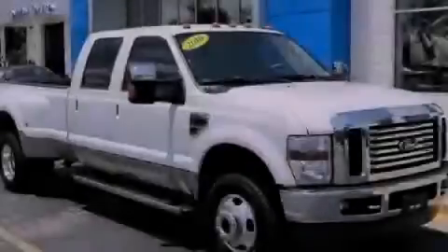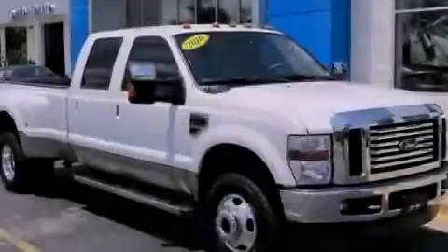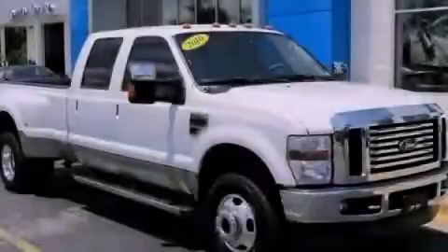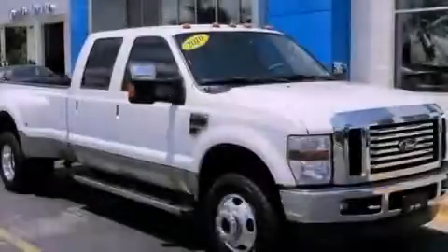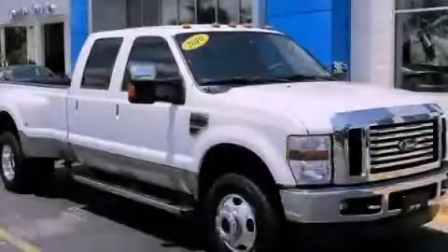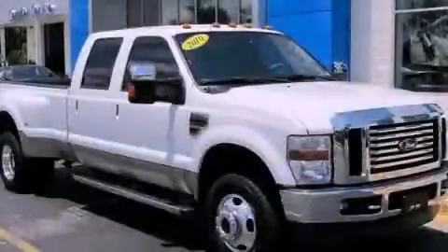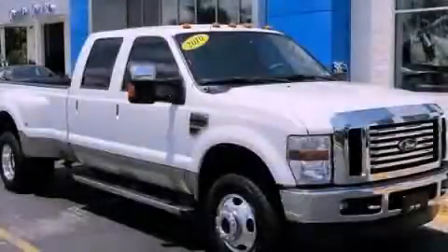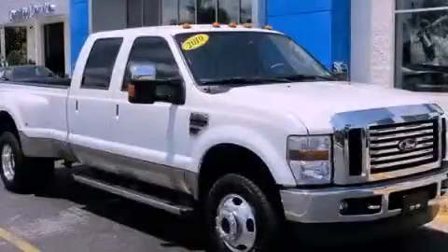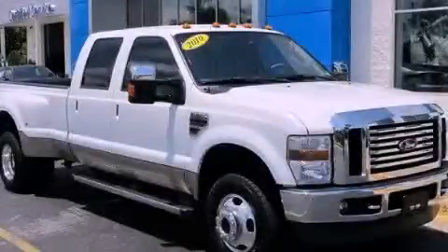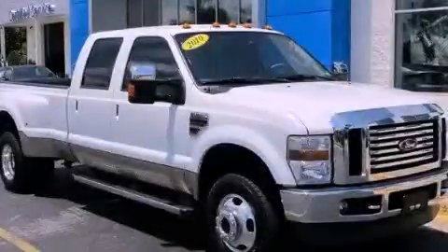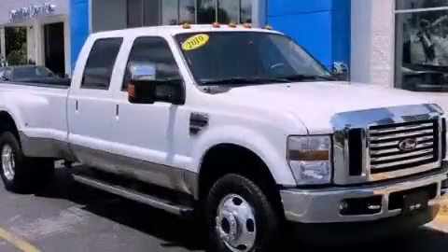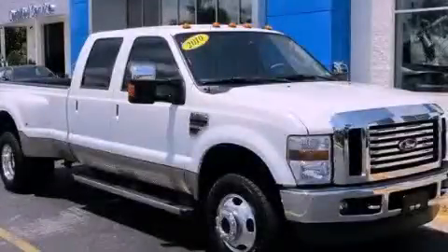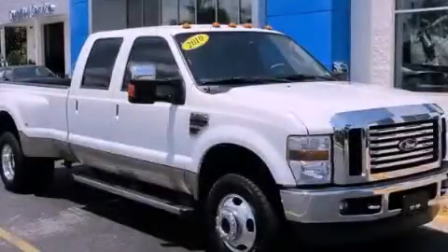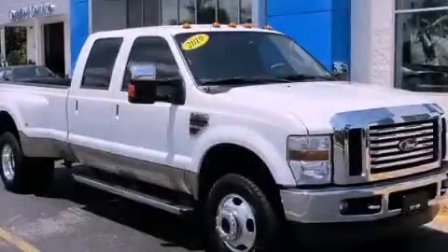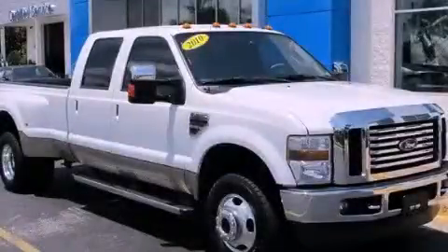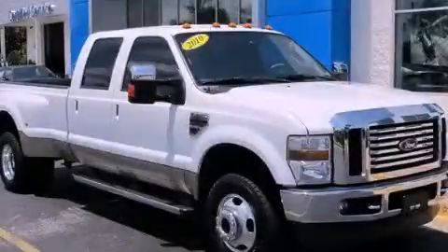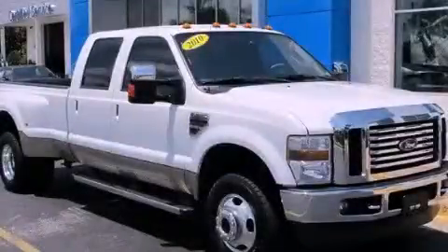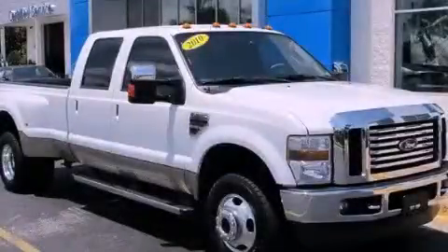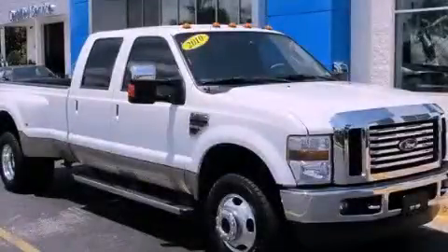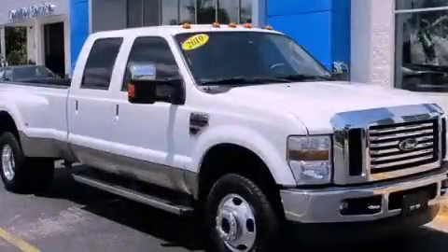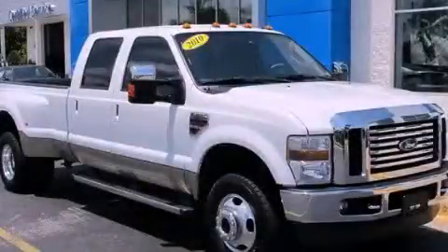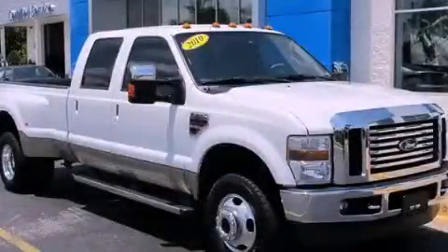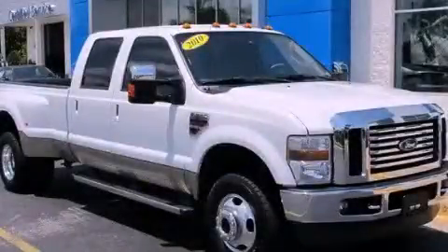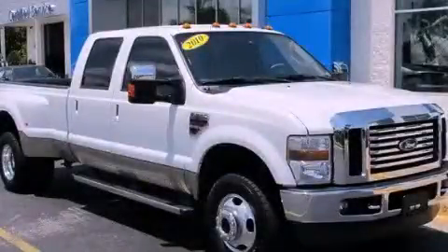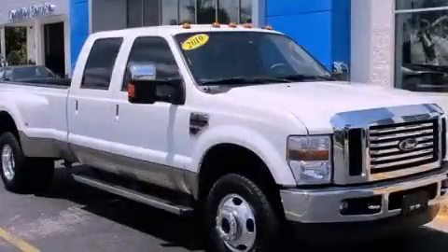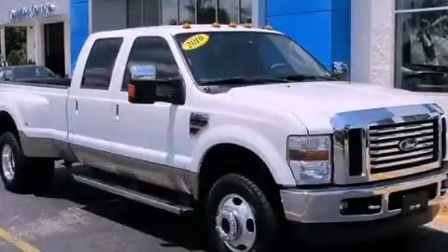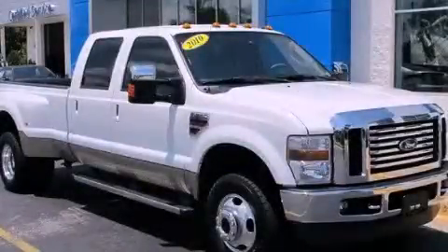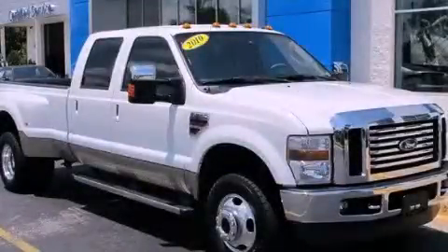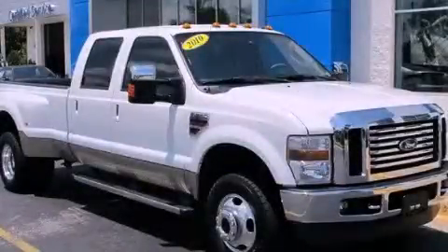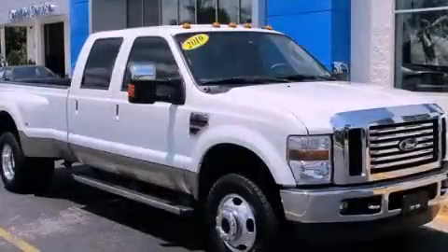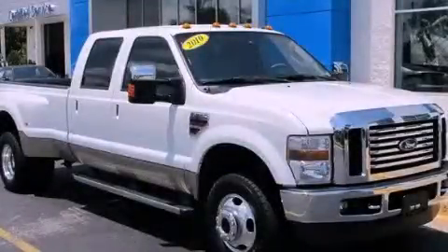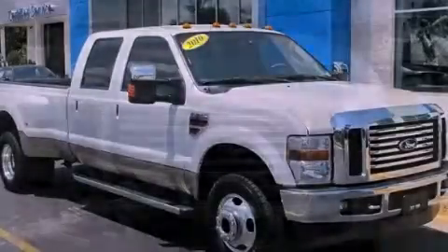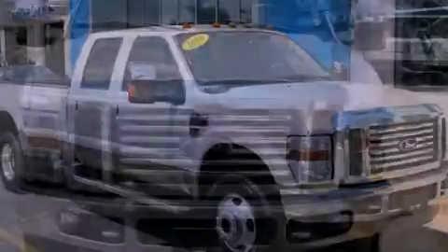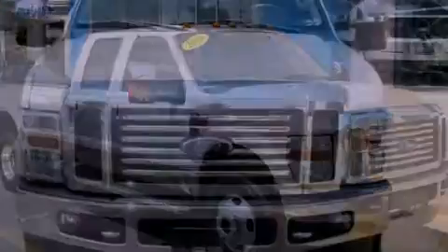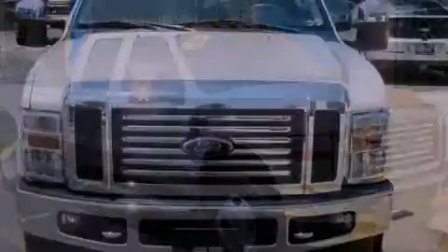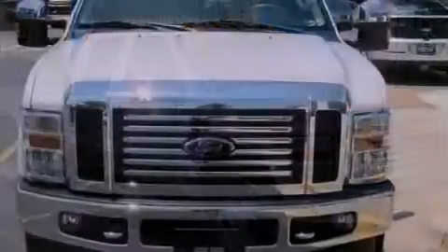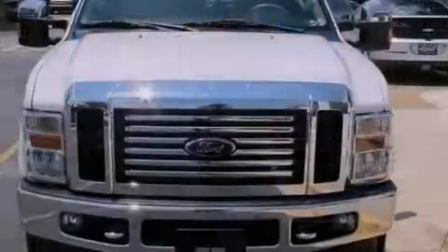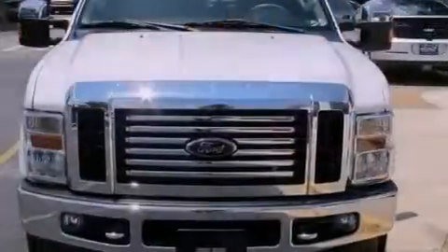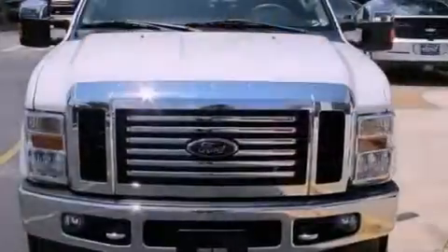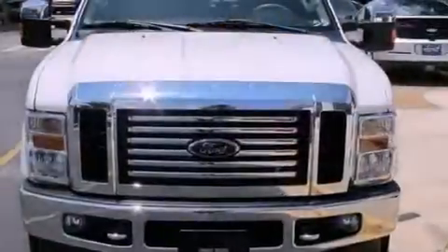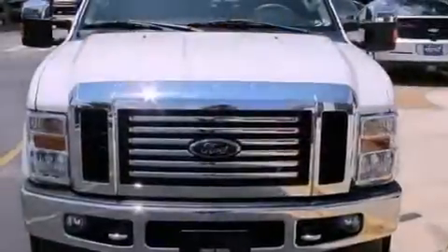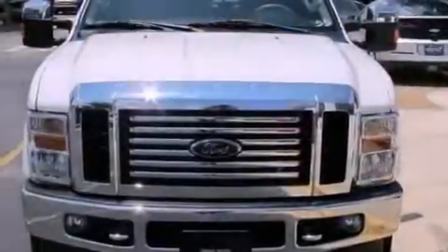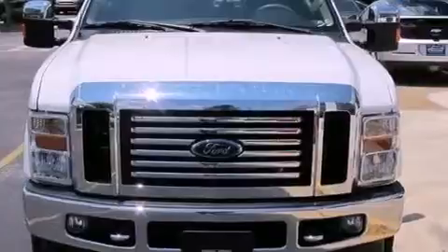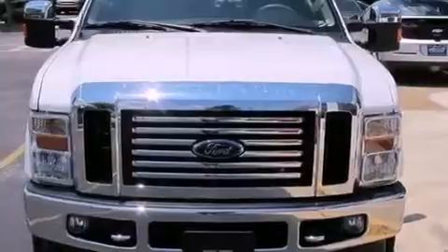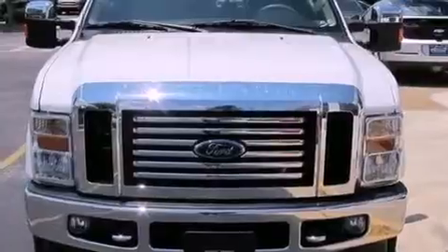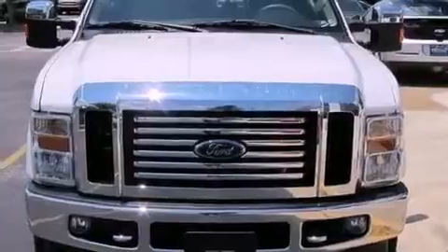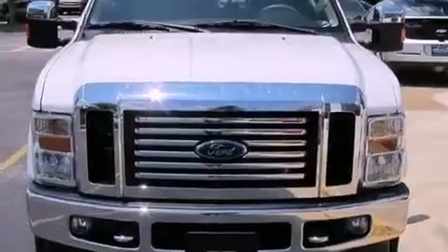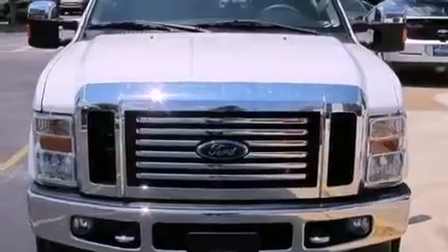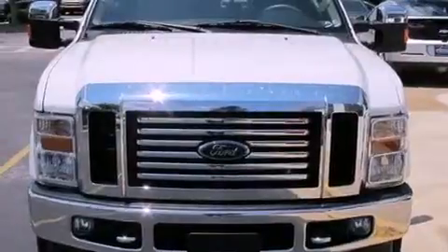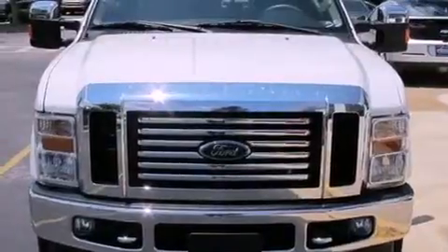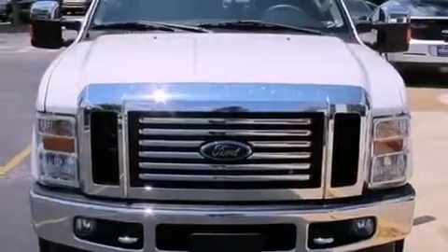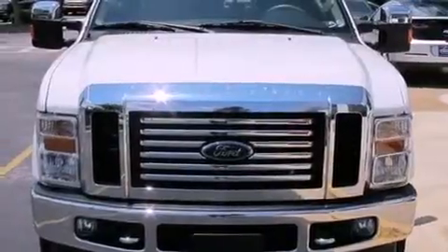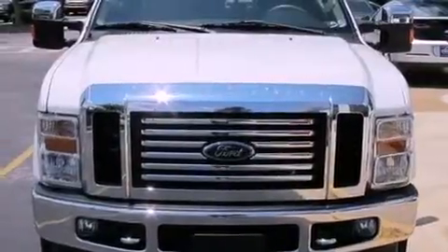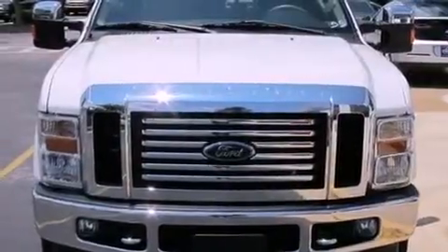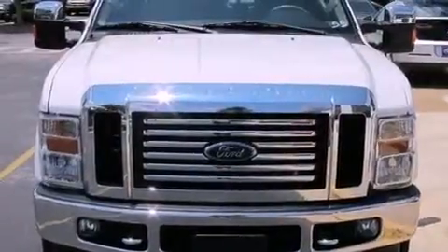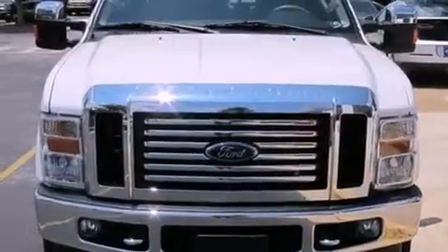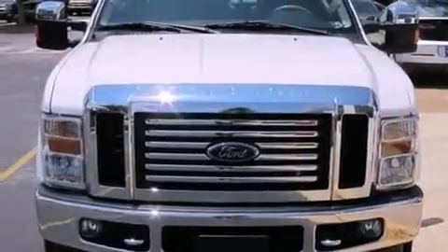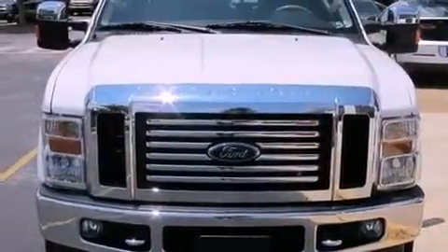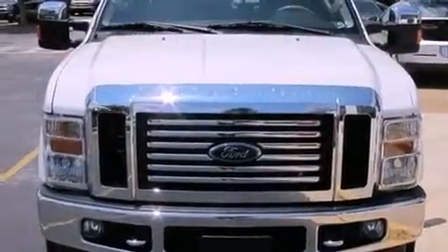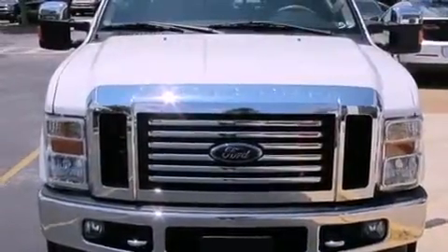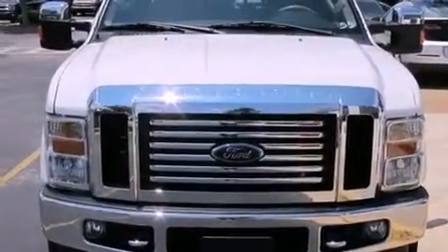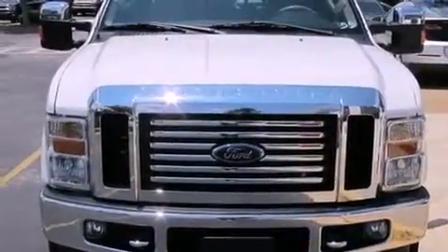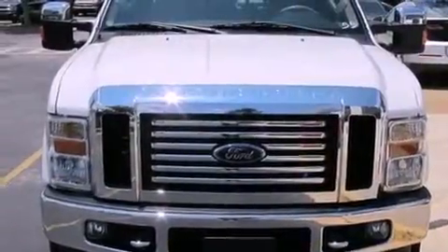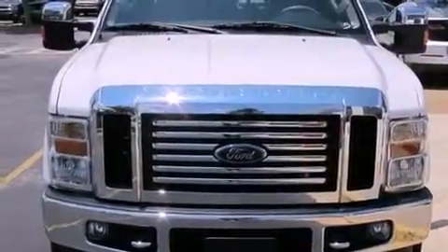This is a 2010 Ford Super Duty. Whether hauling, commuting, or towing, this truck is the right one for you.